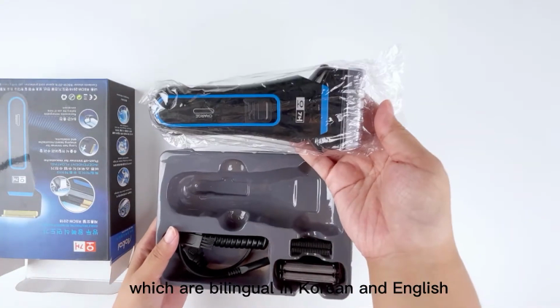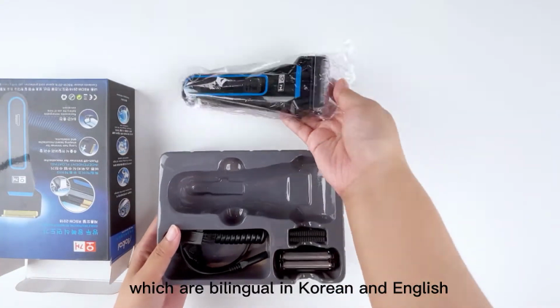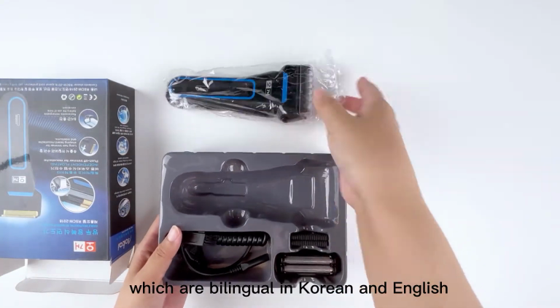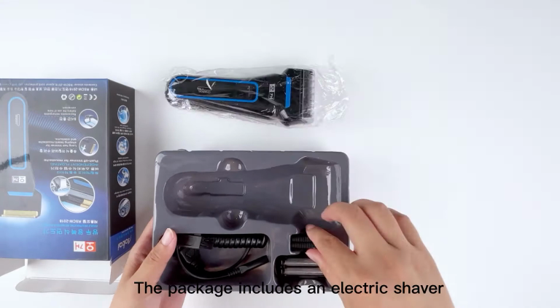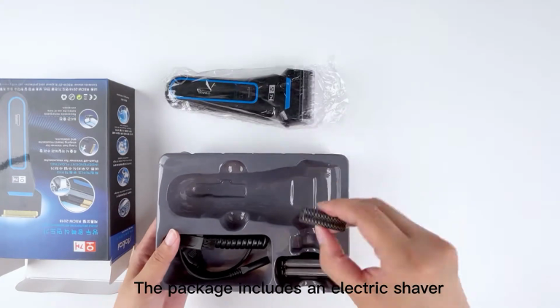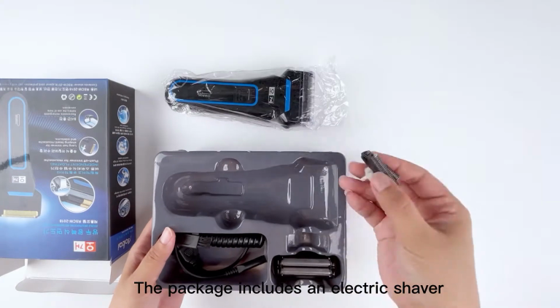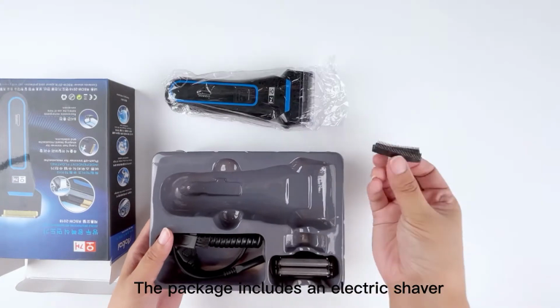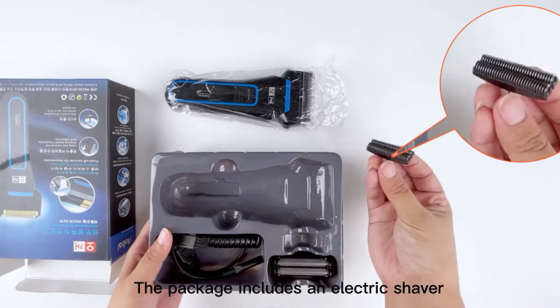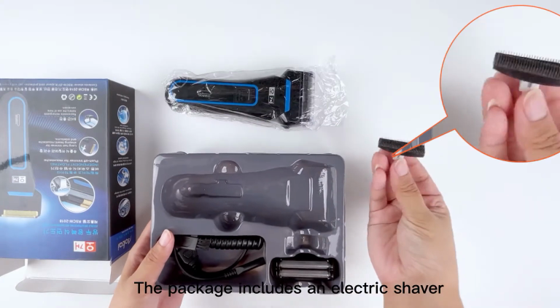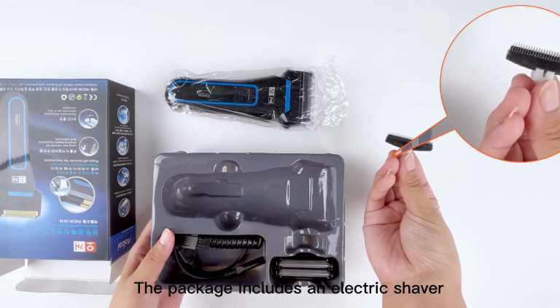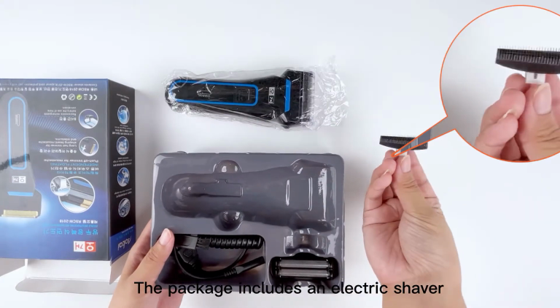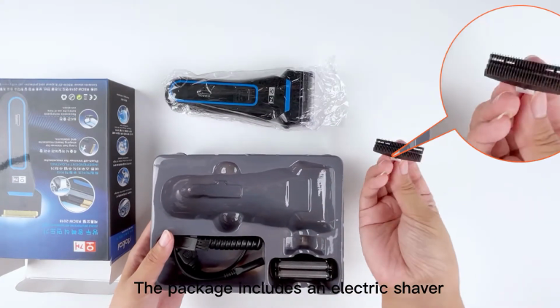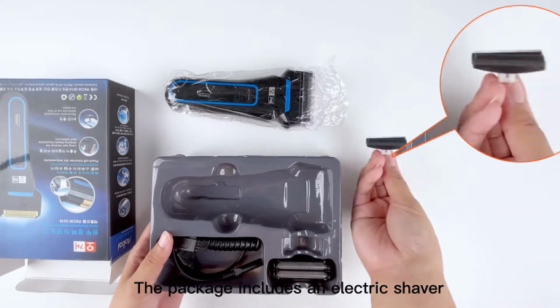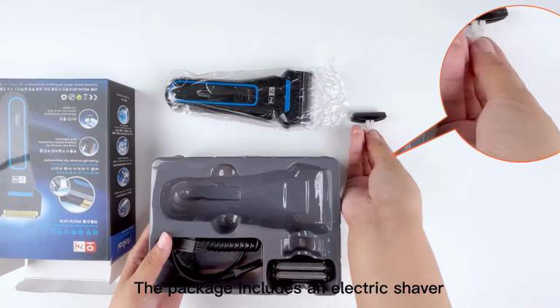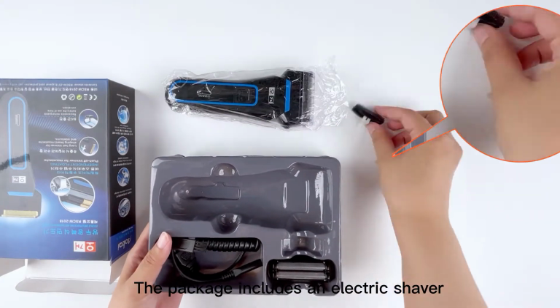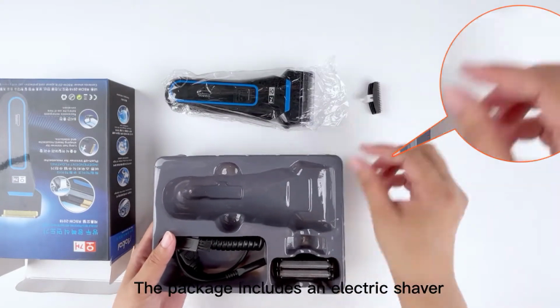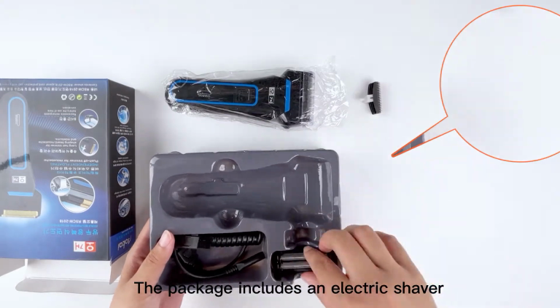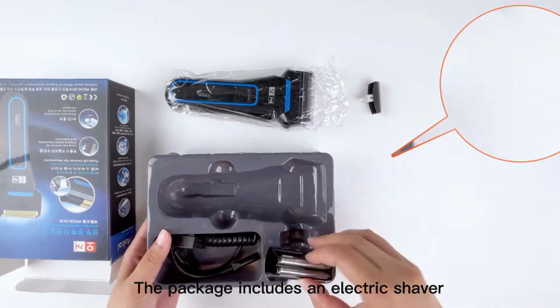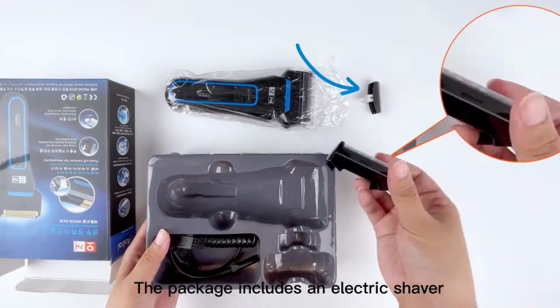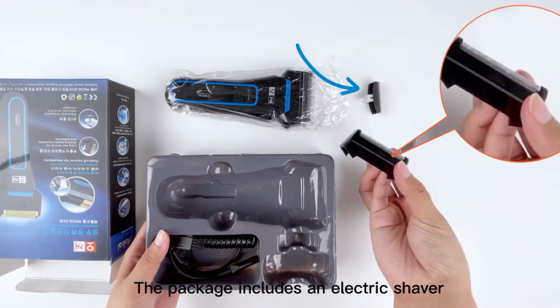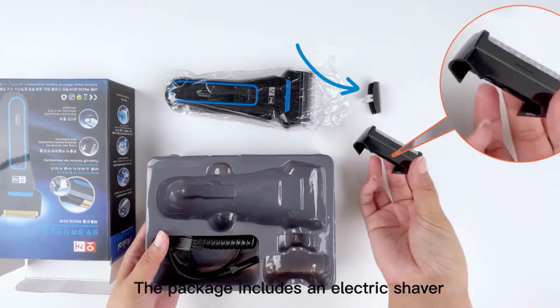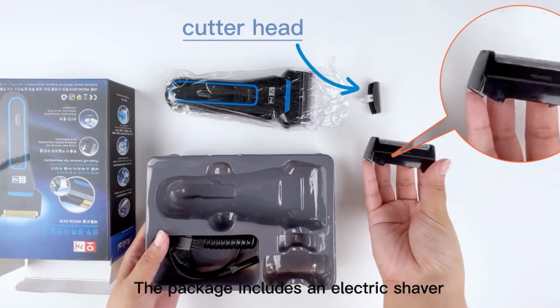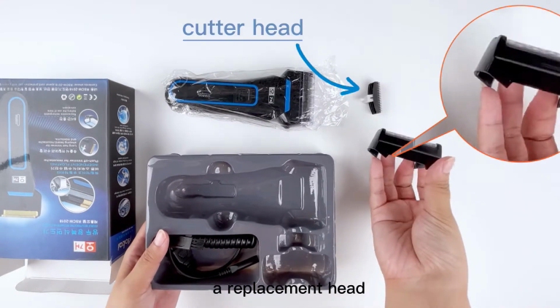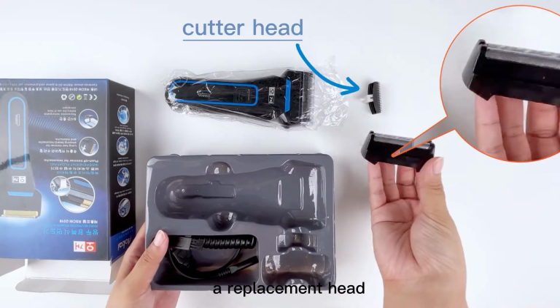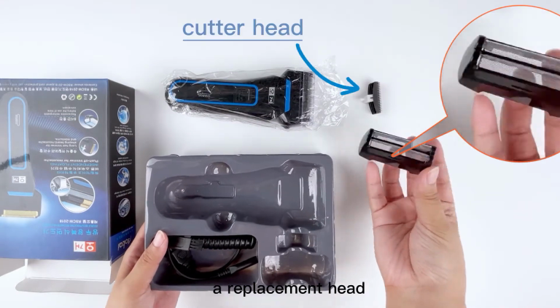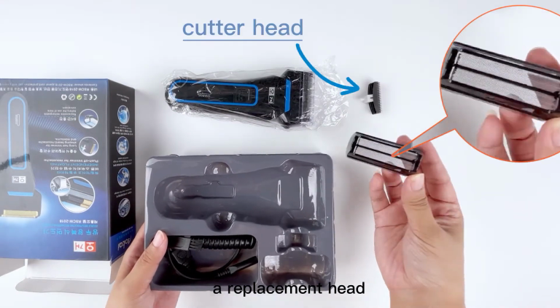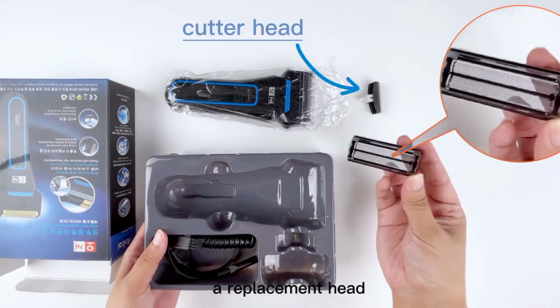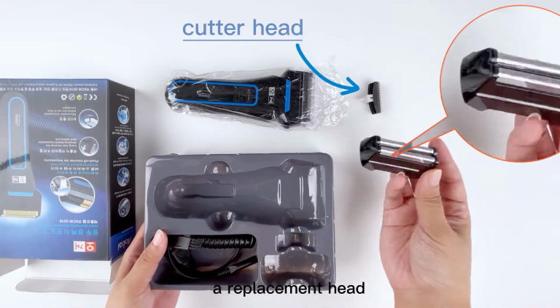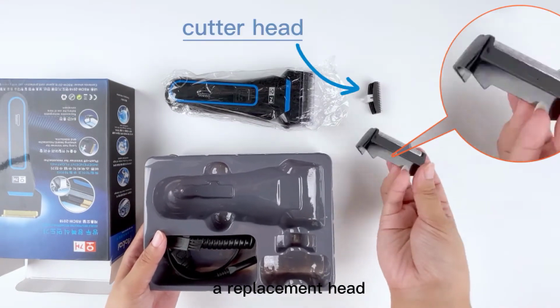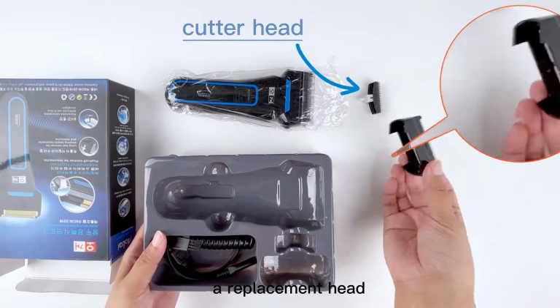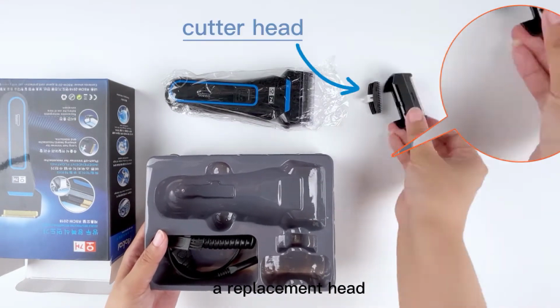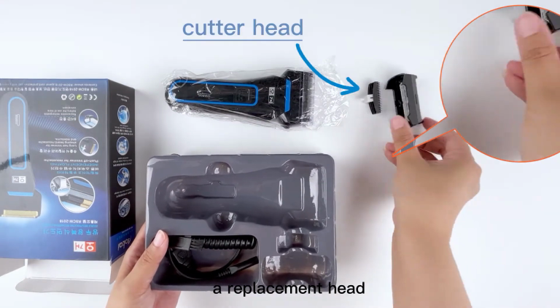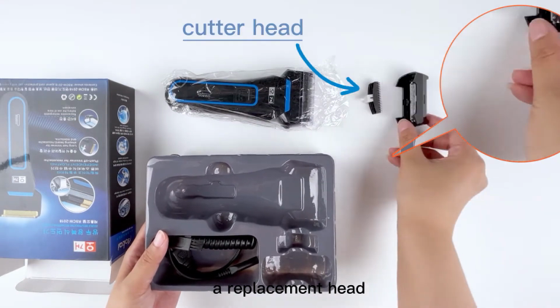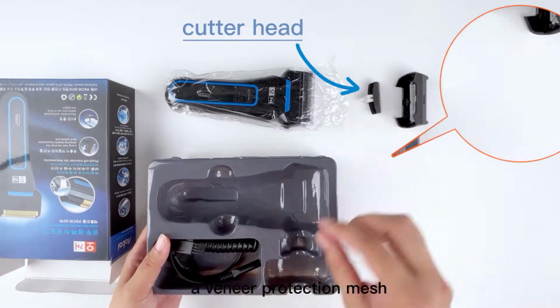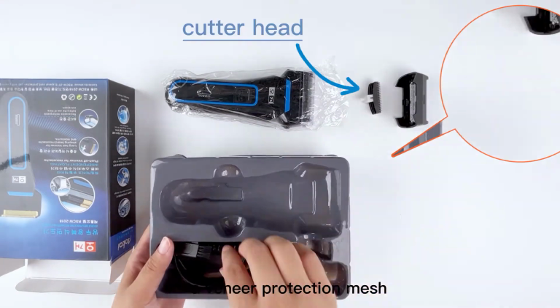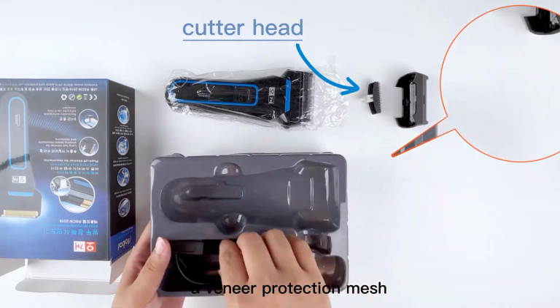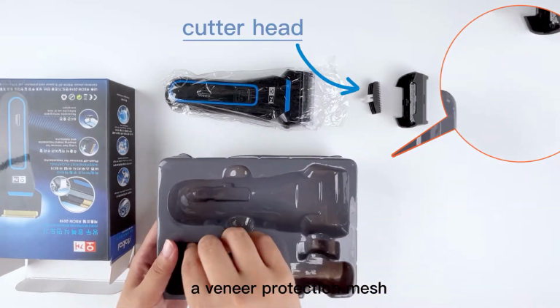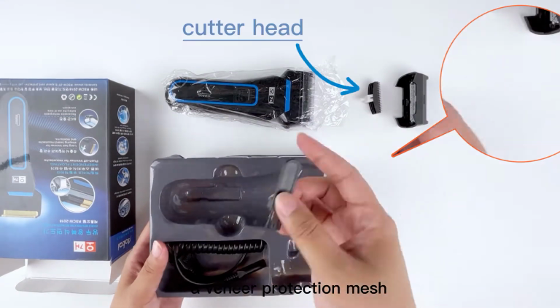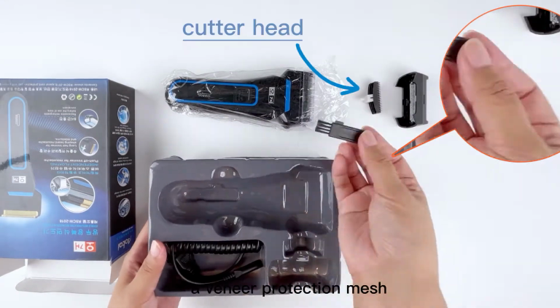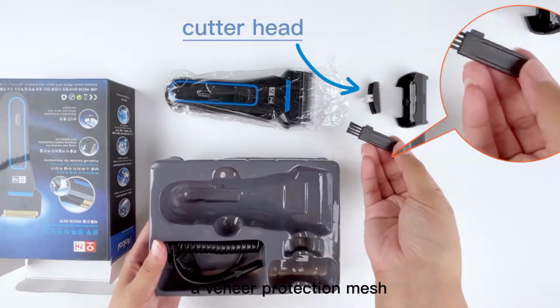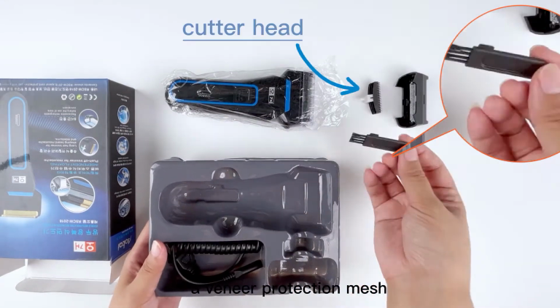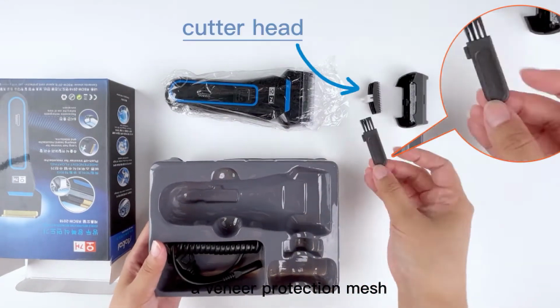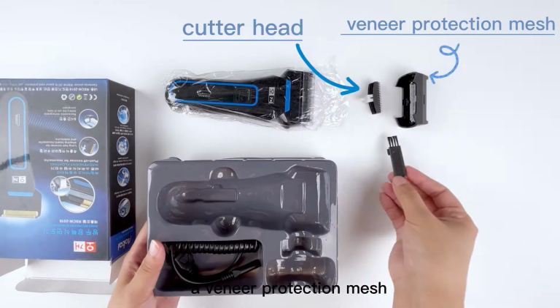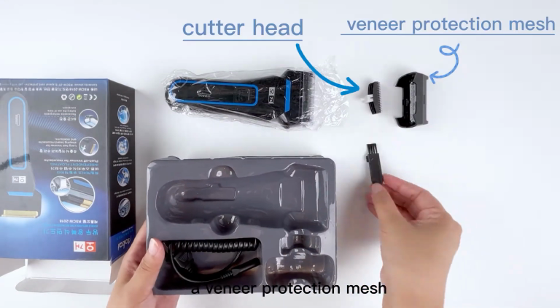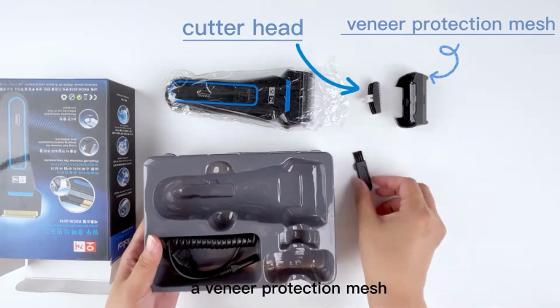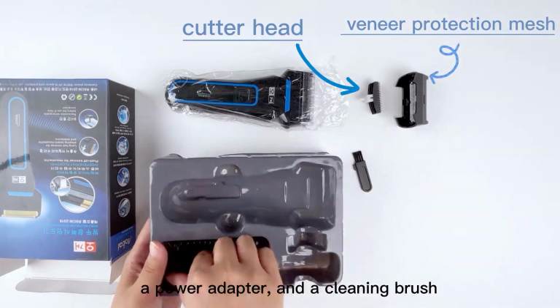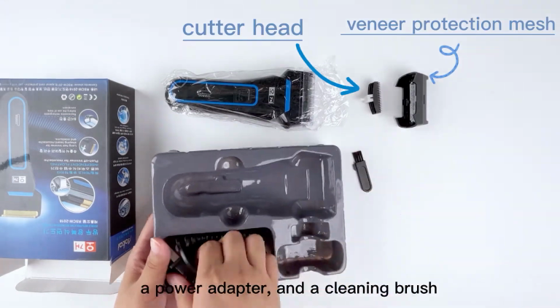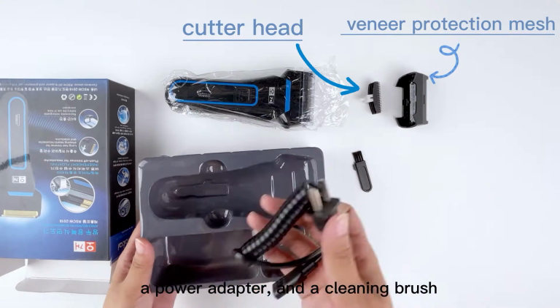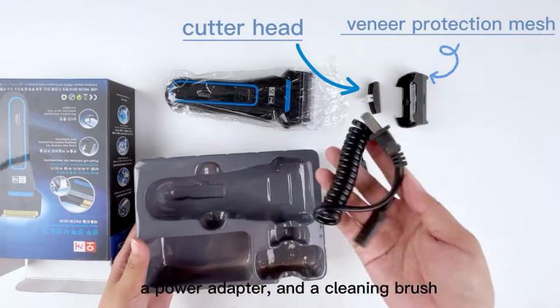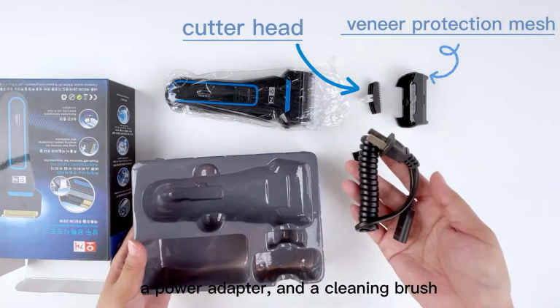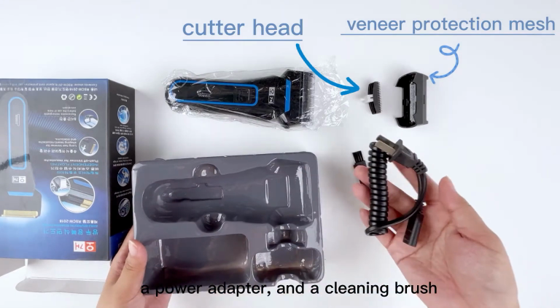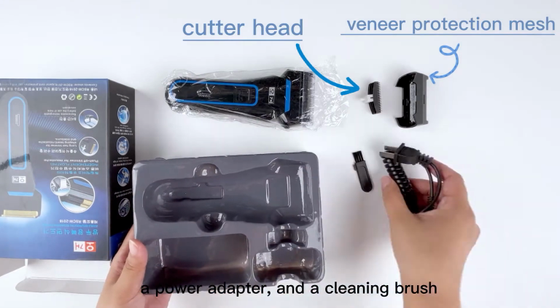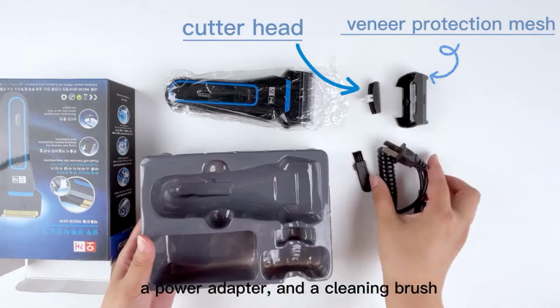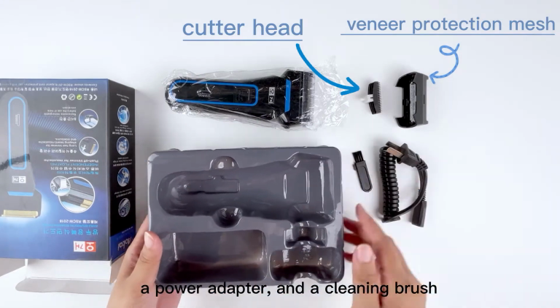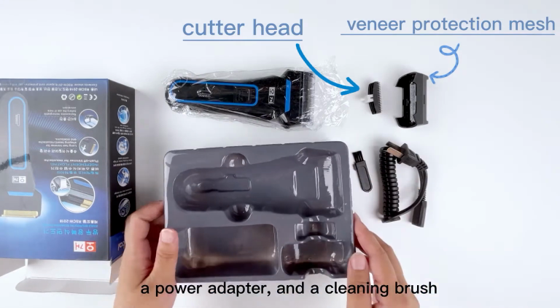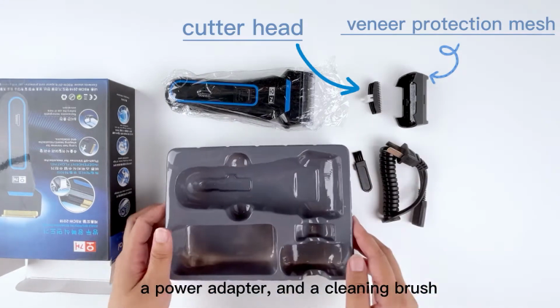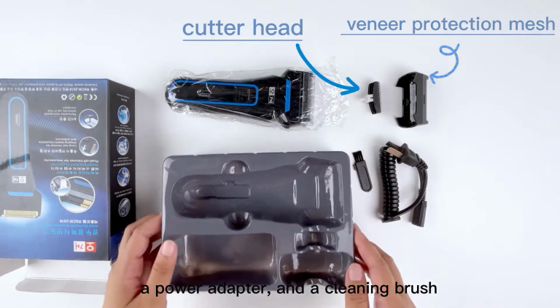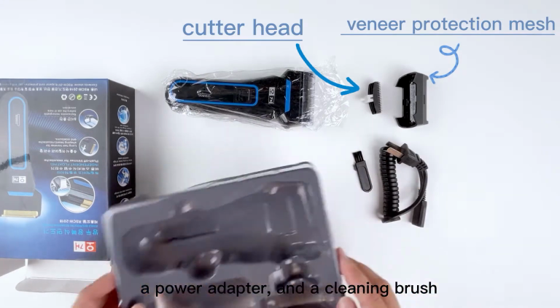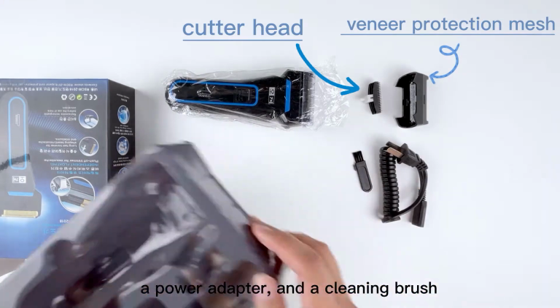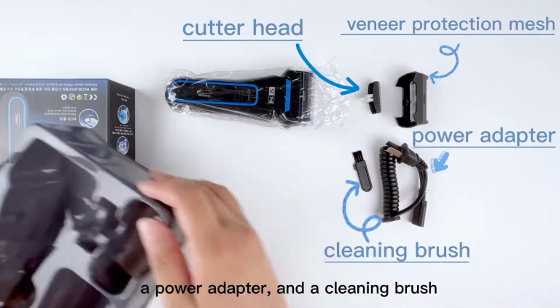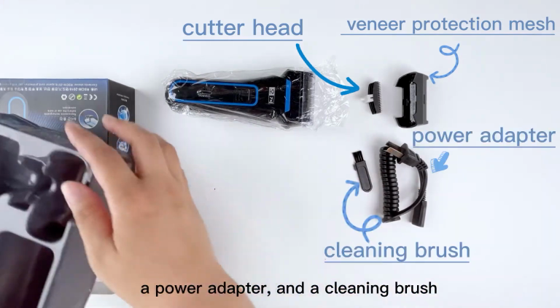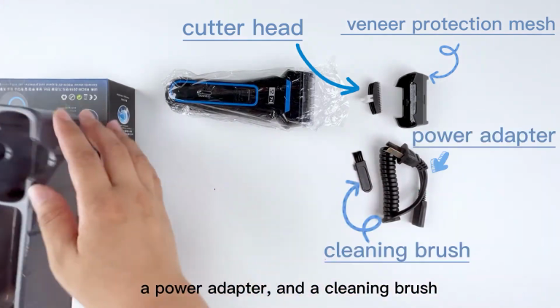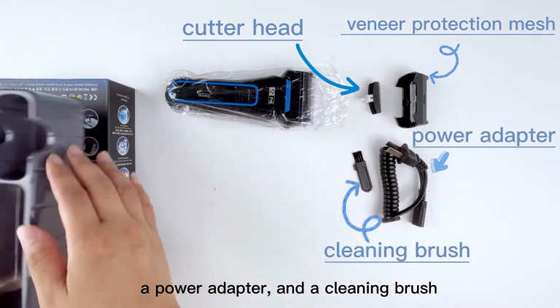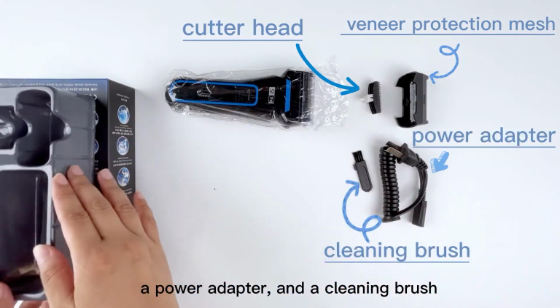The package includes an electric shaver, a replacement head, a veneer protection mesh, a power adapter, and a cleaning brush.